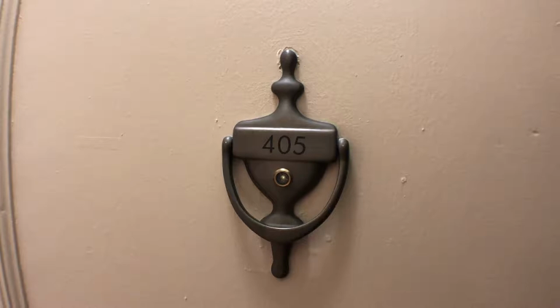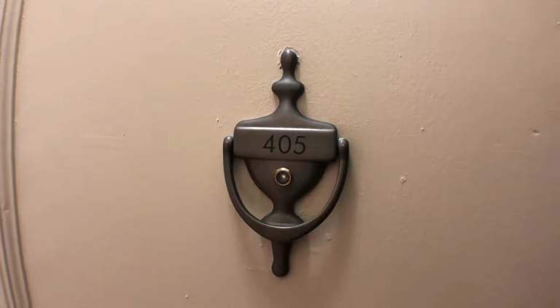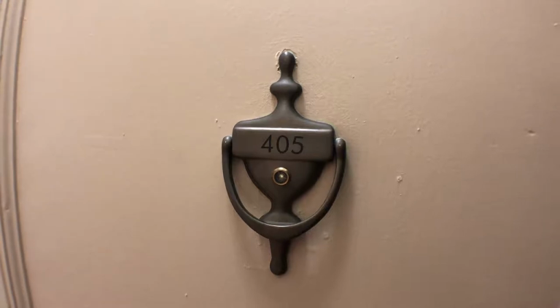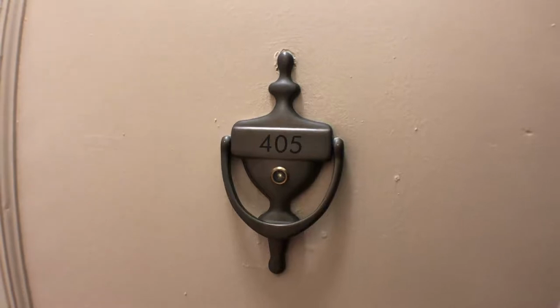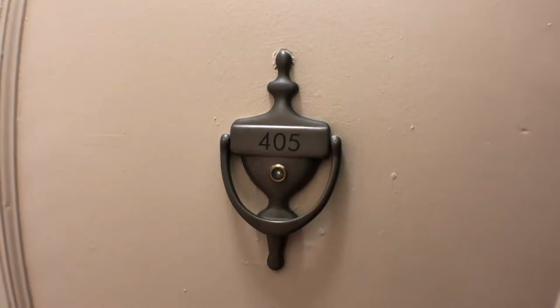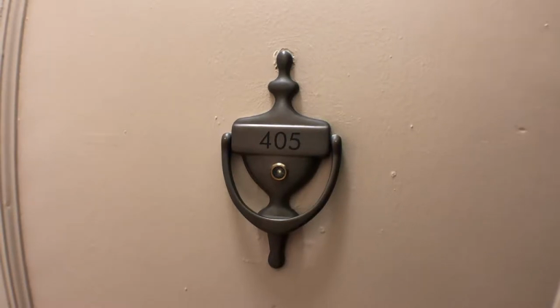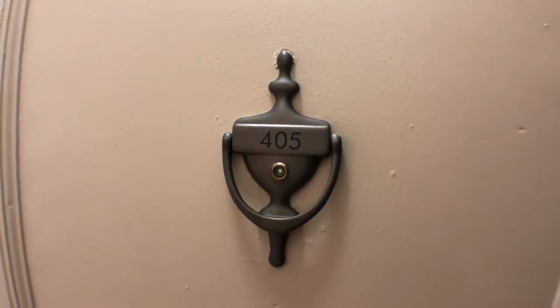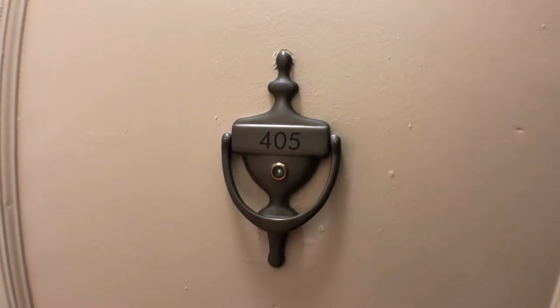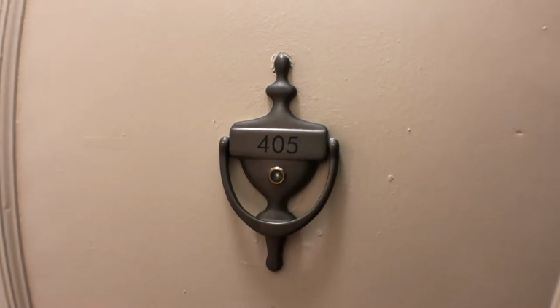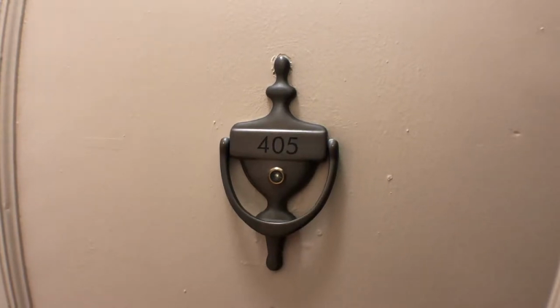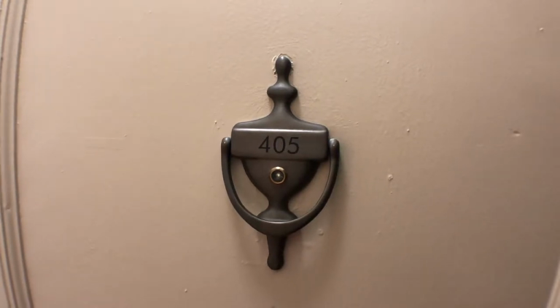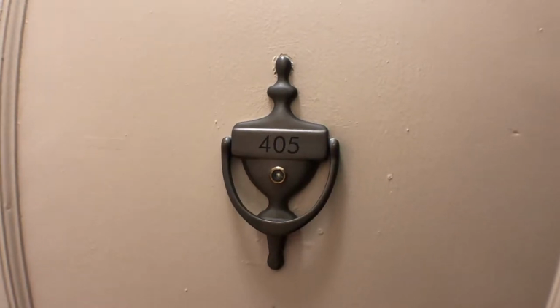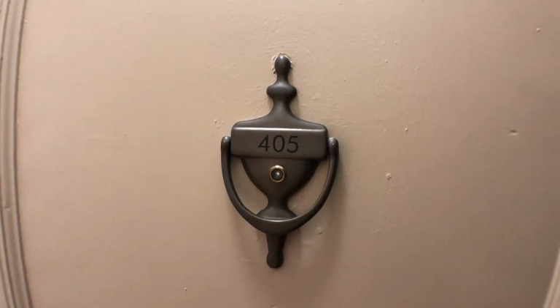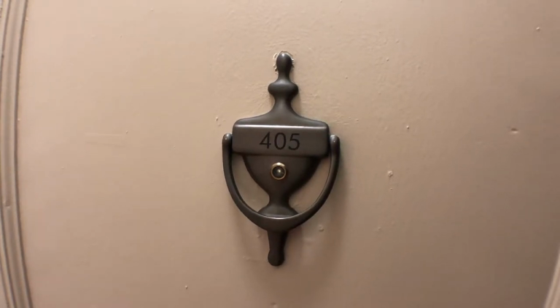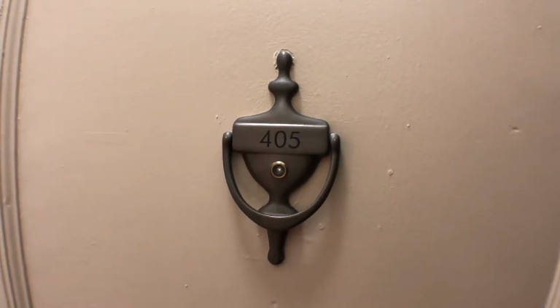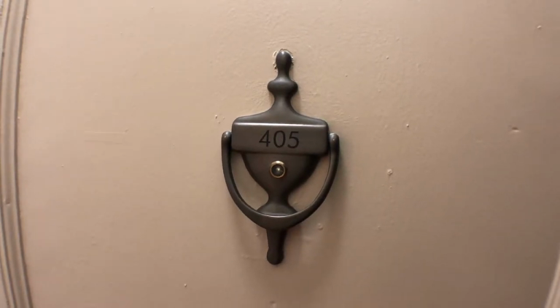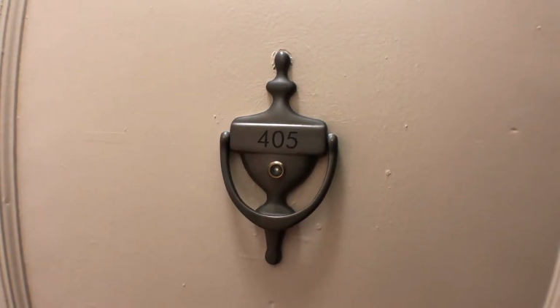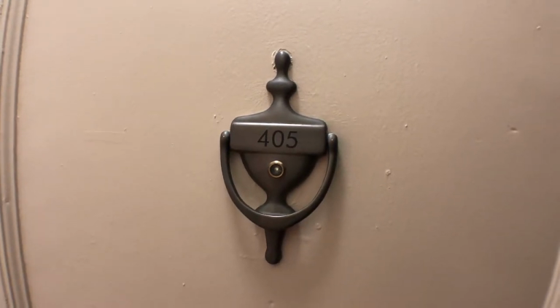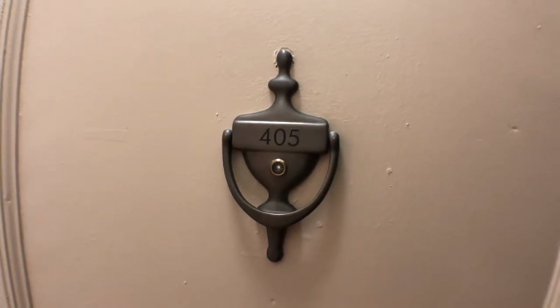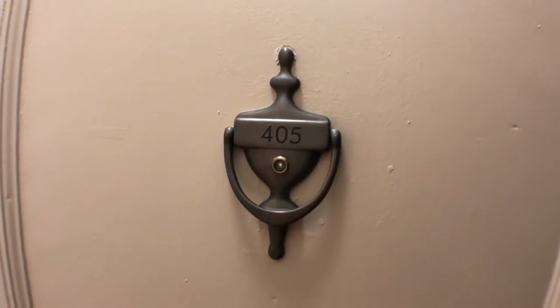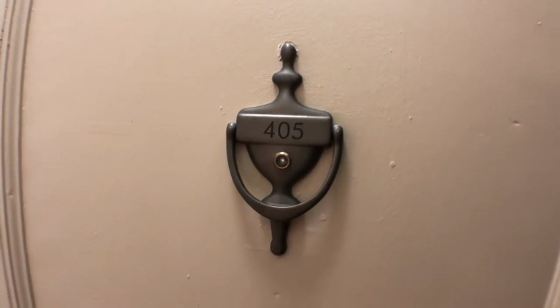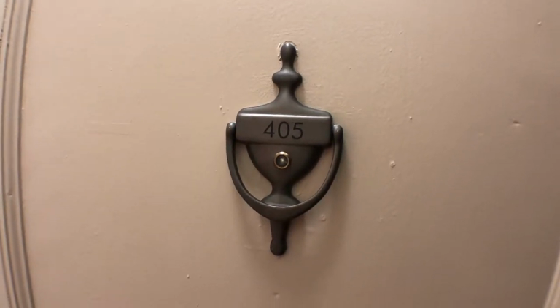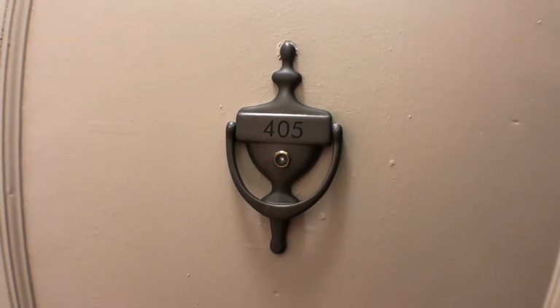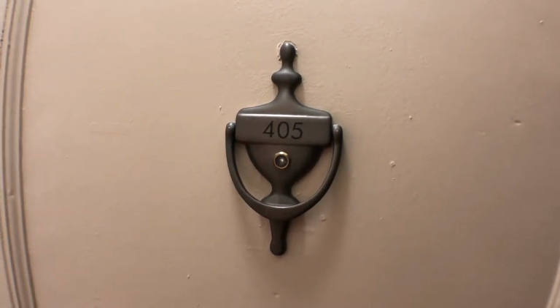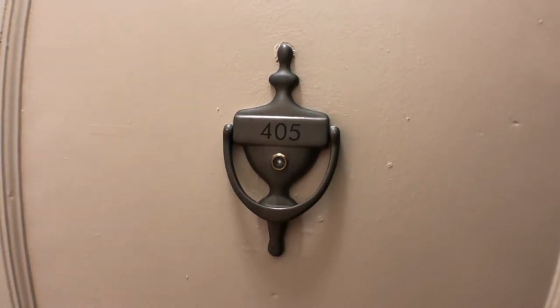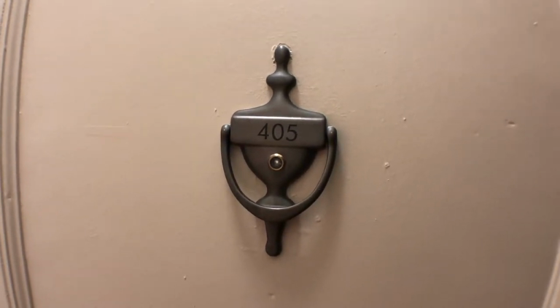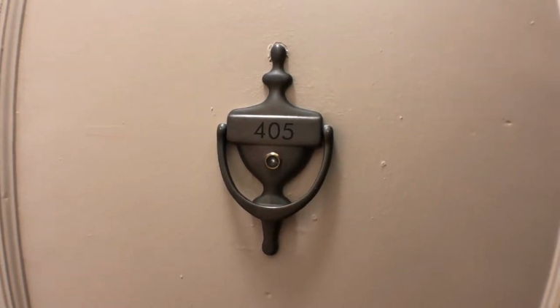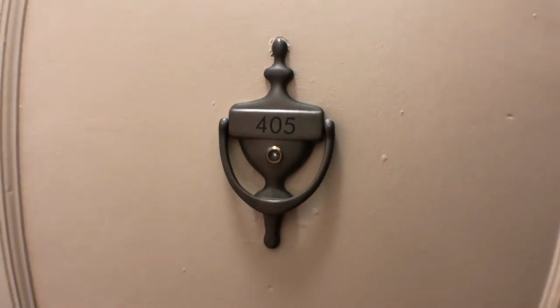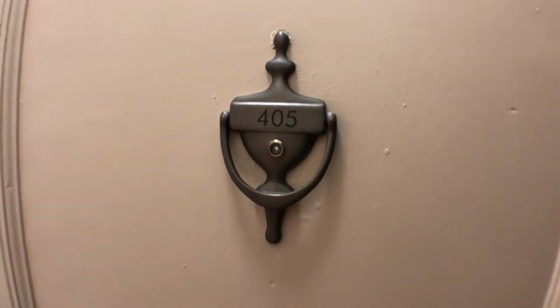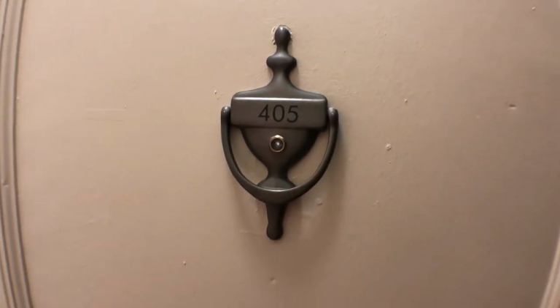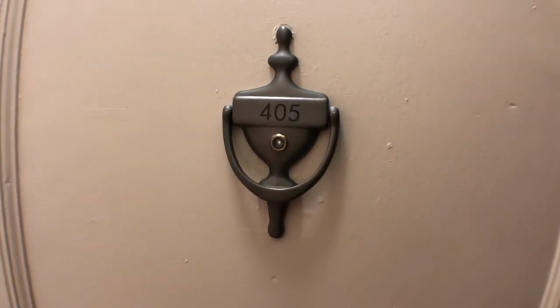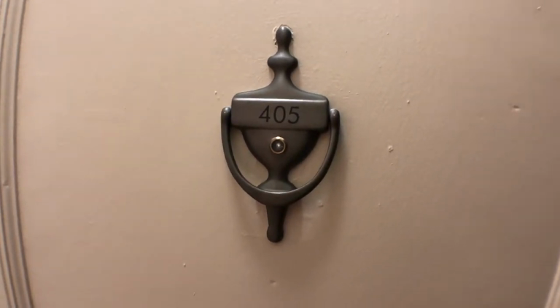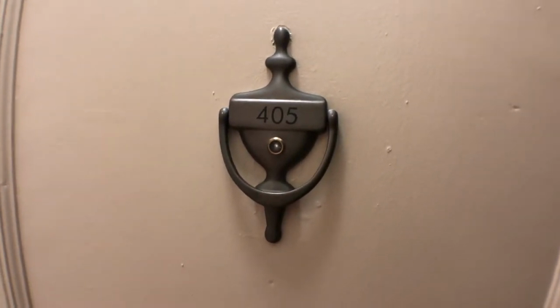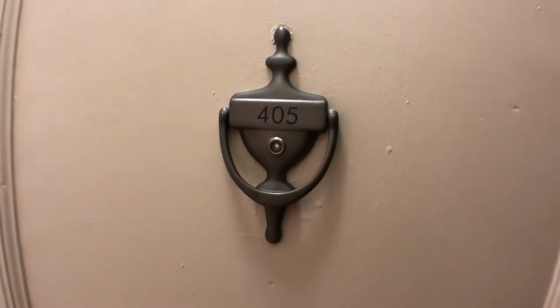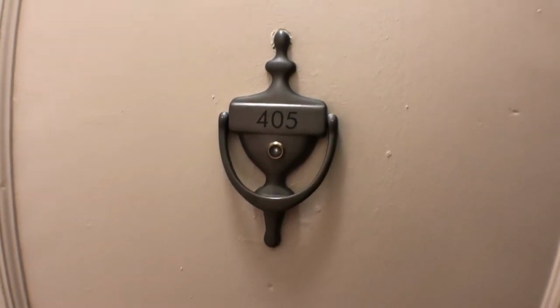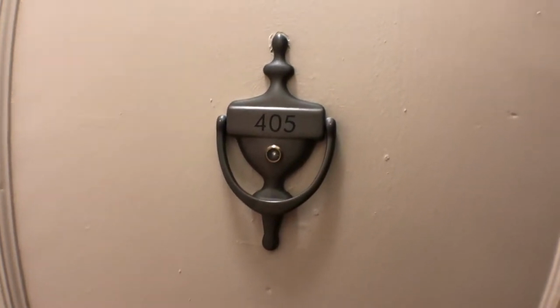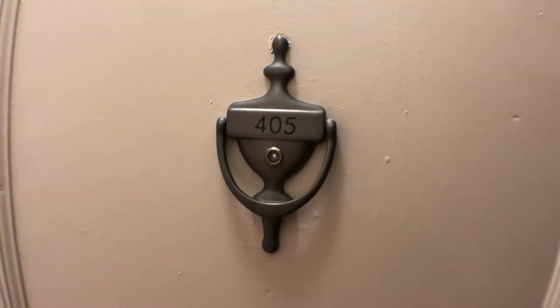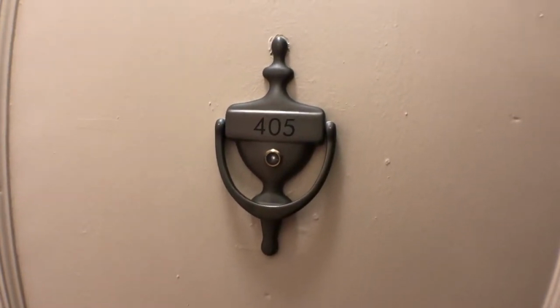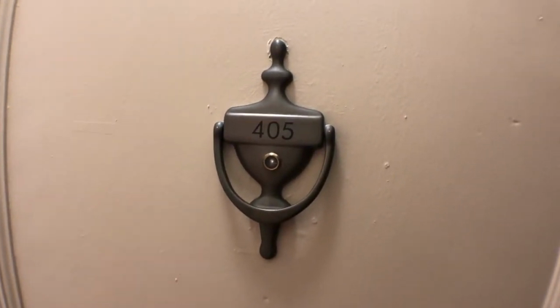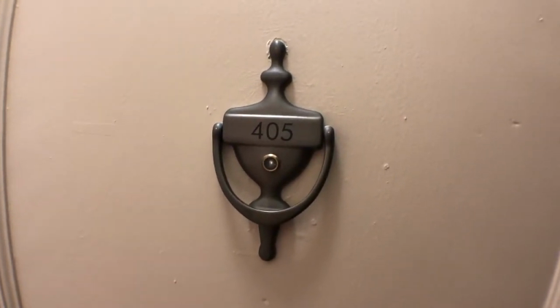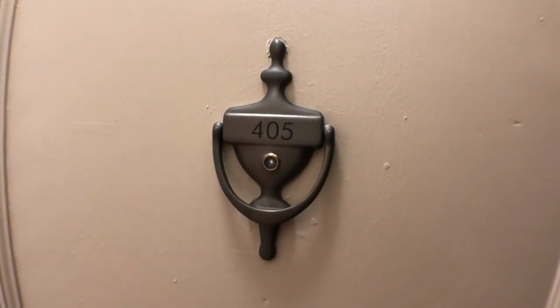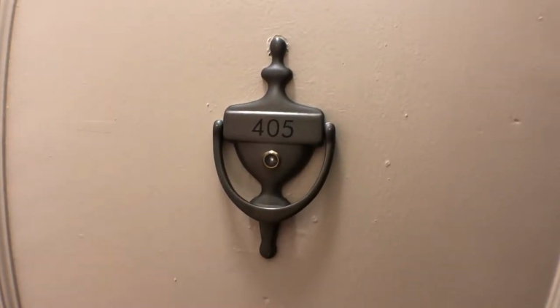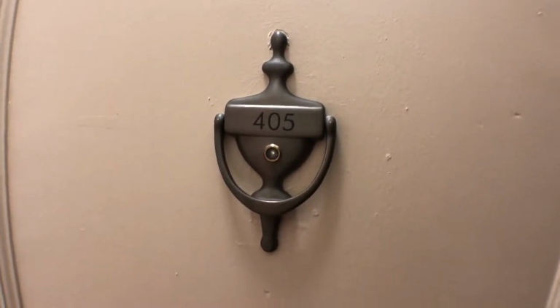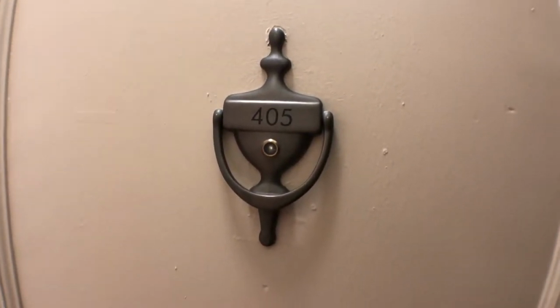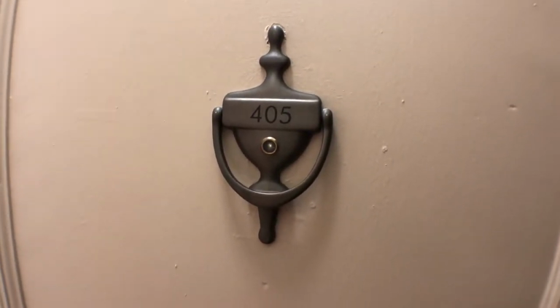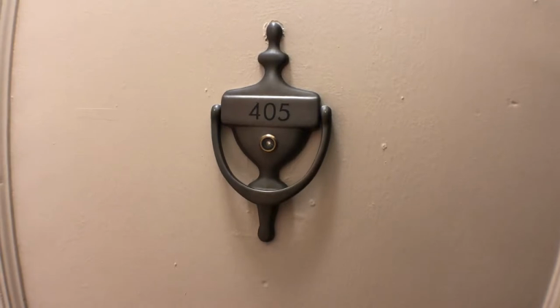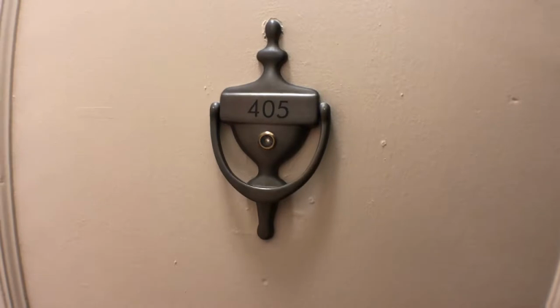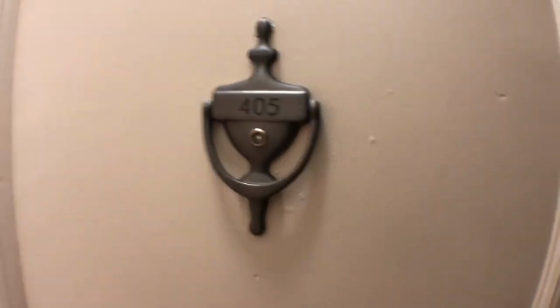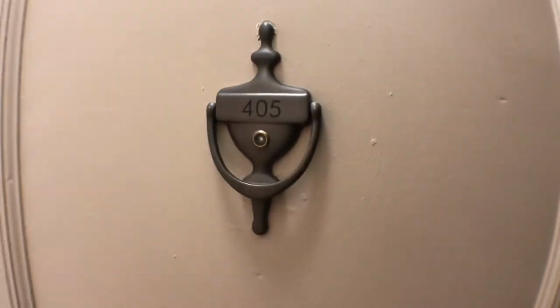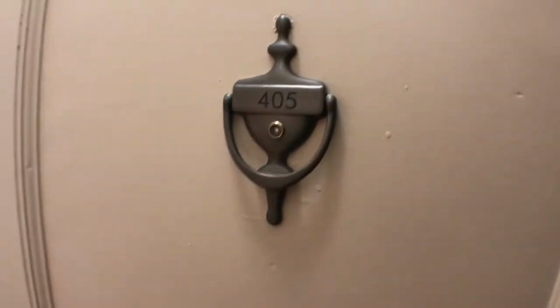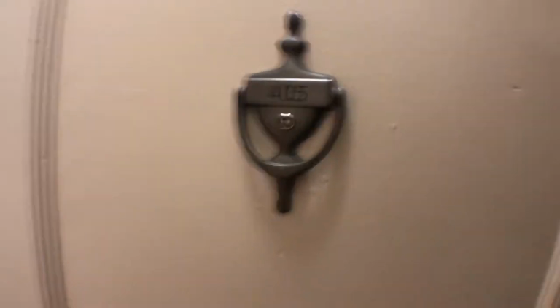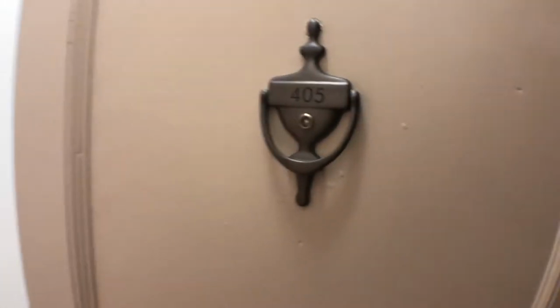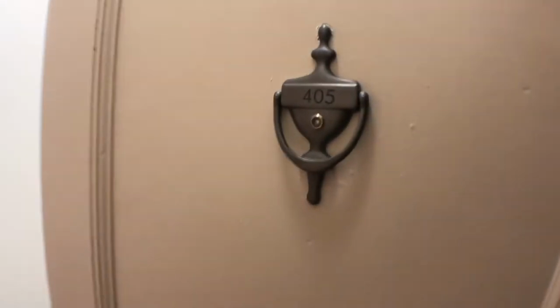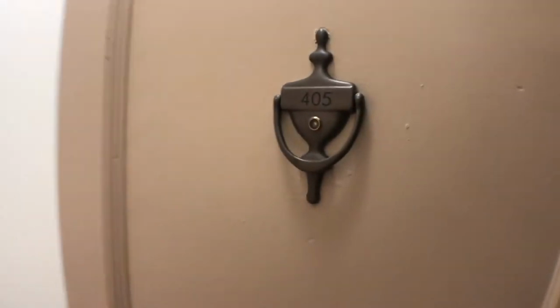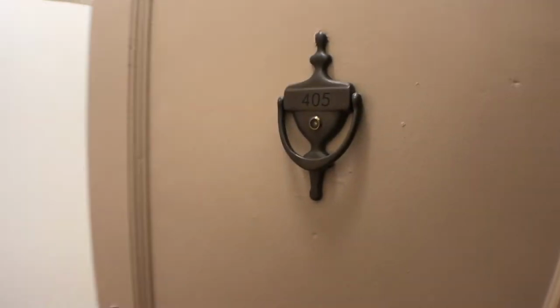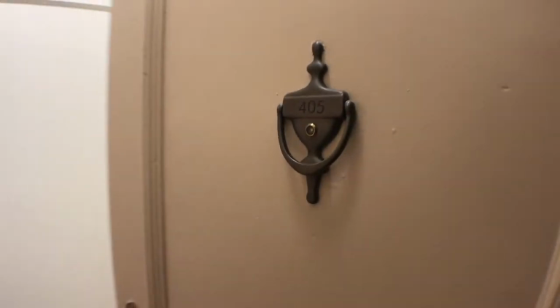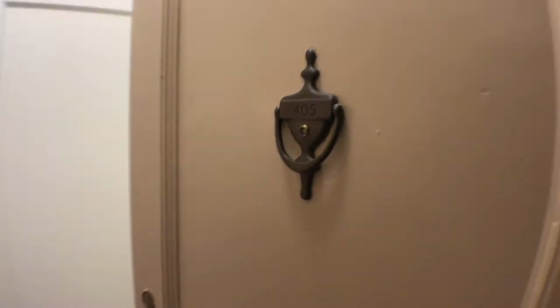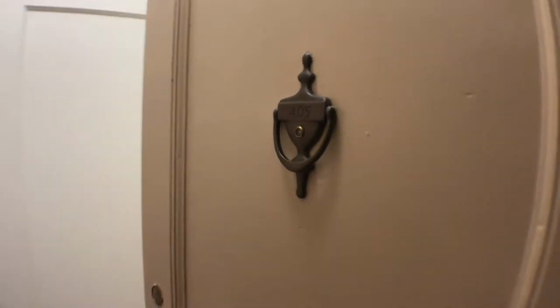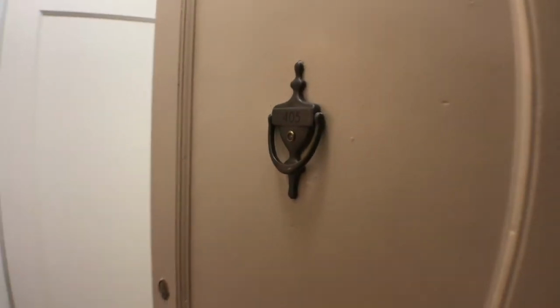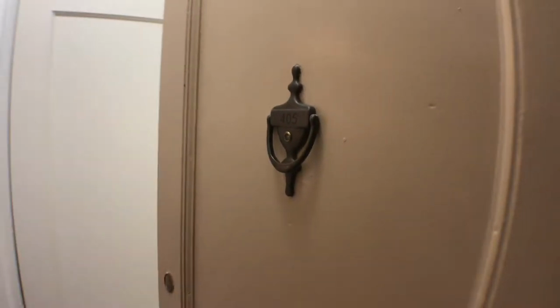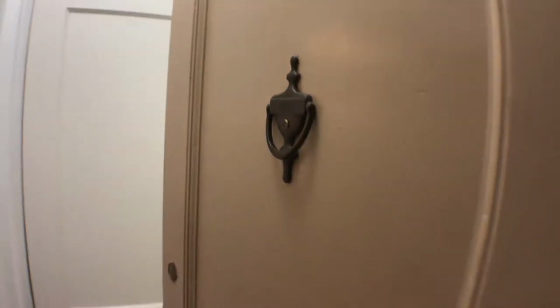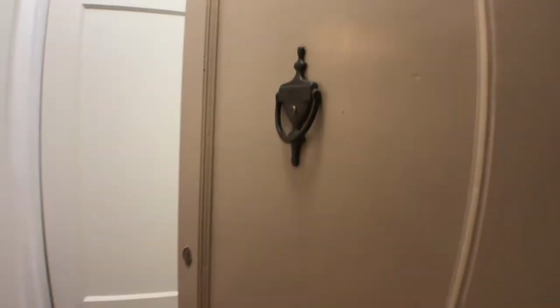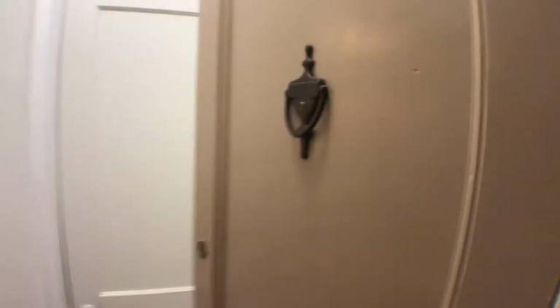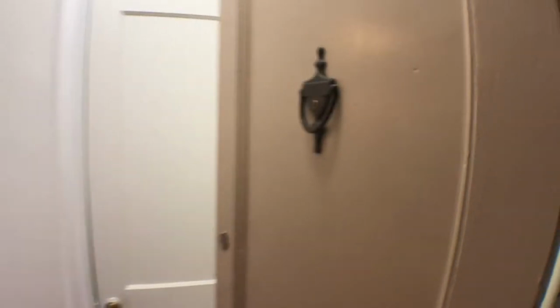Welcome to 3010 Wisconsin Avenue Northwest, unit 405. We are at the entry door of the unit here.